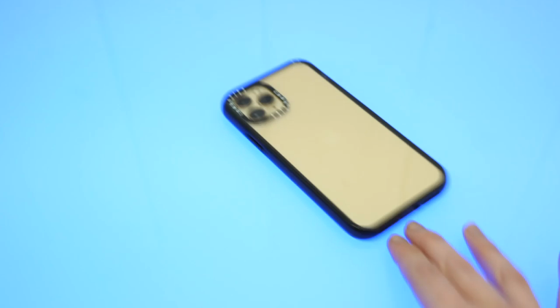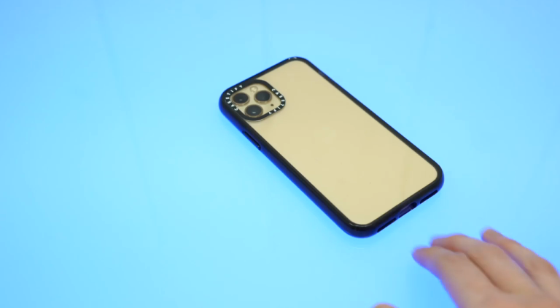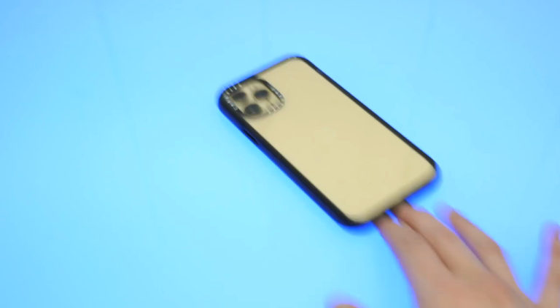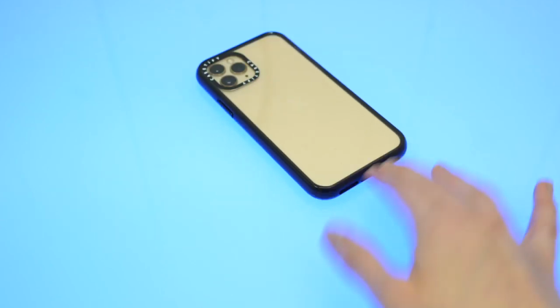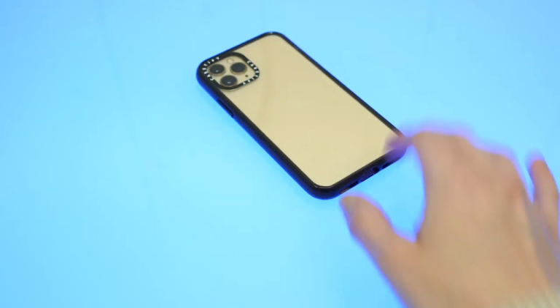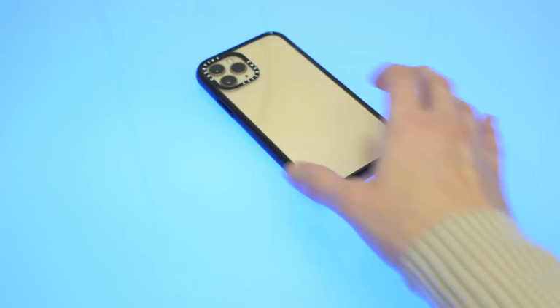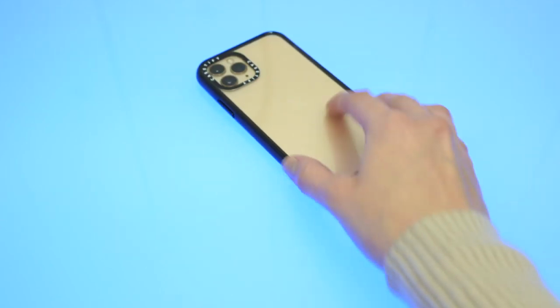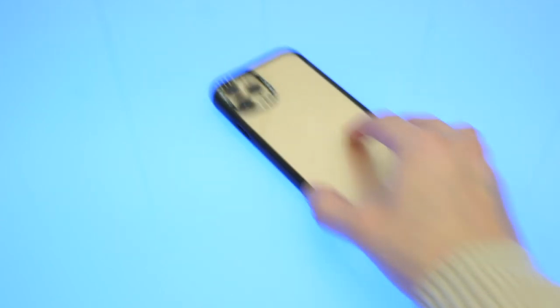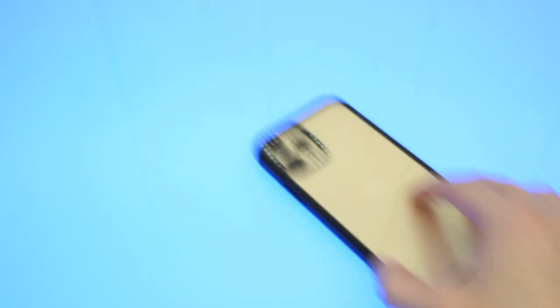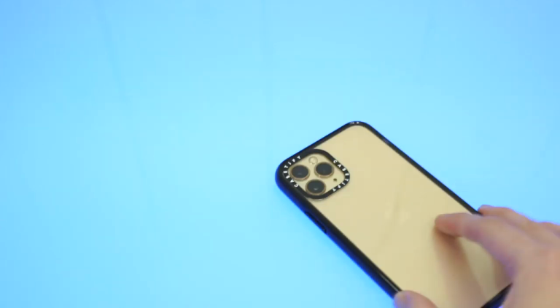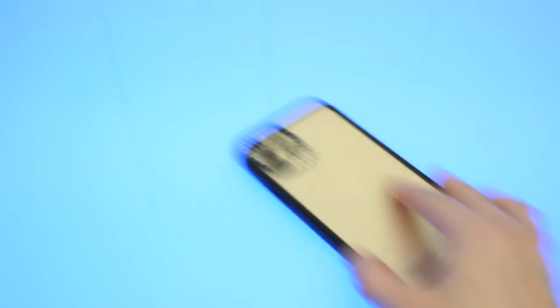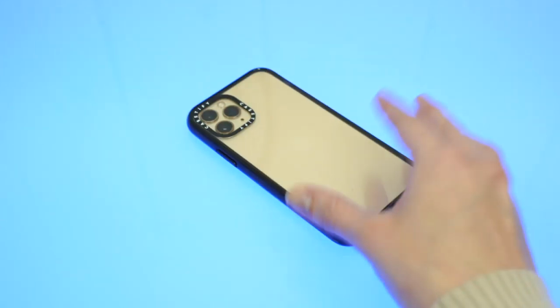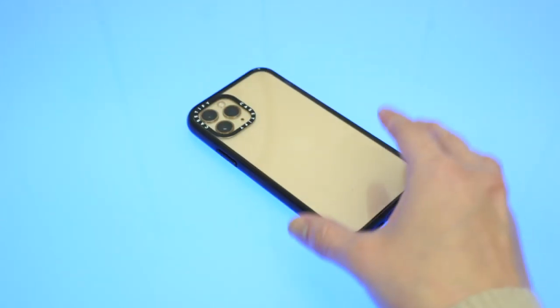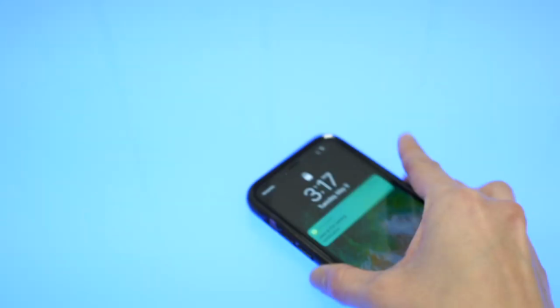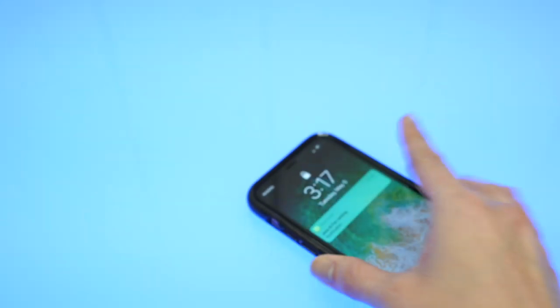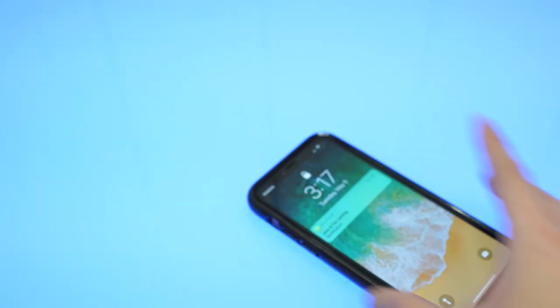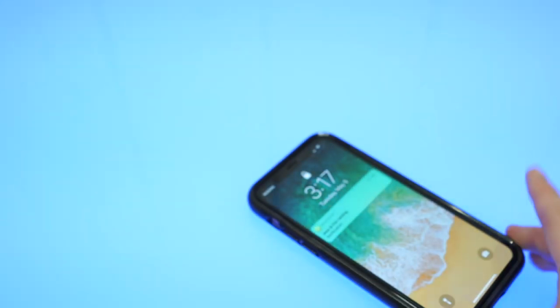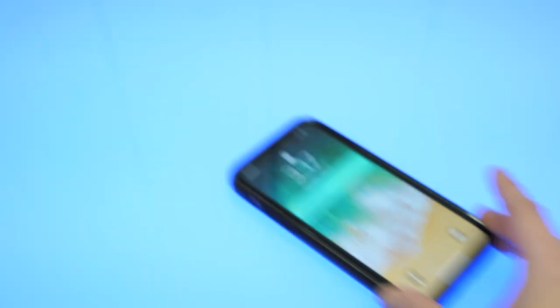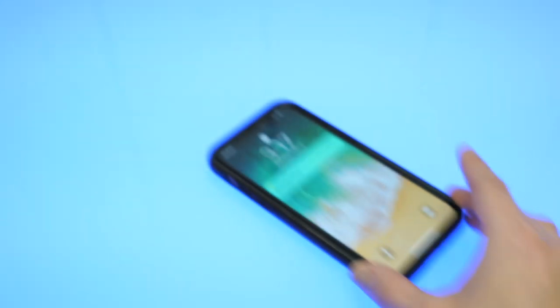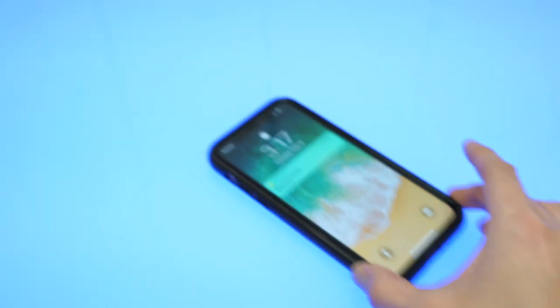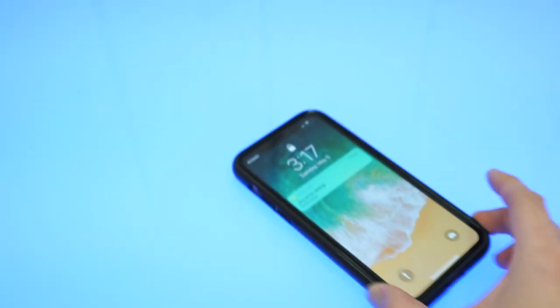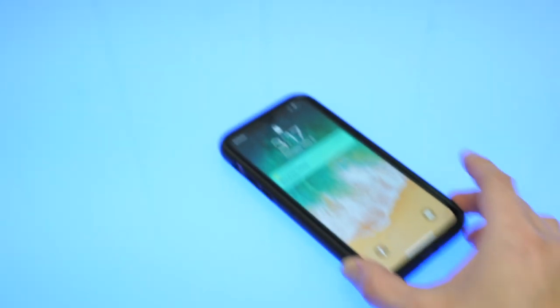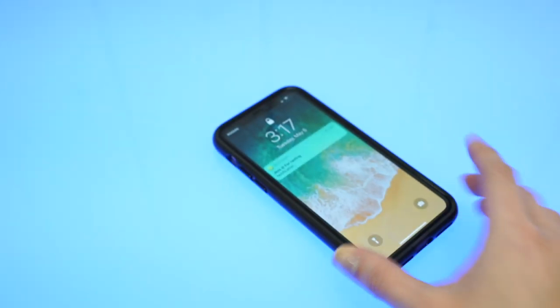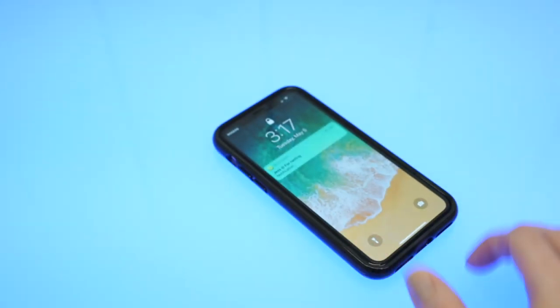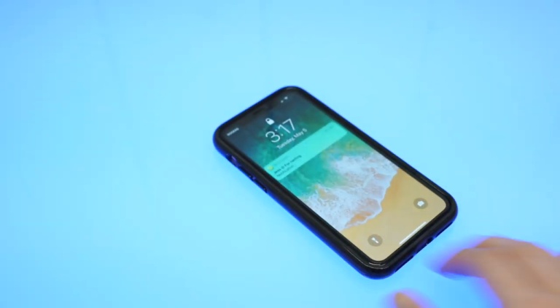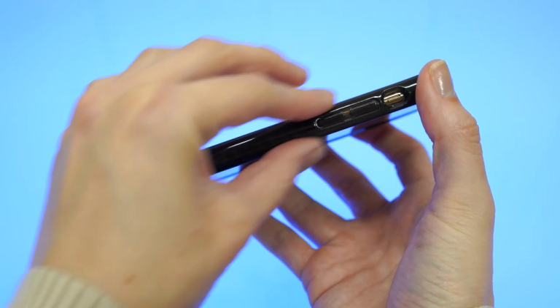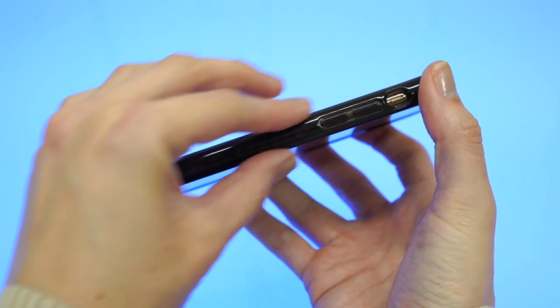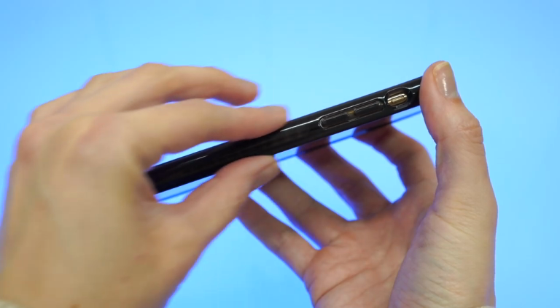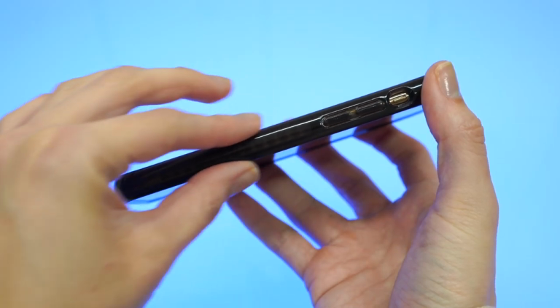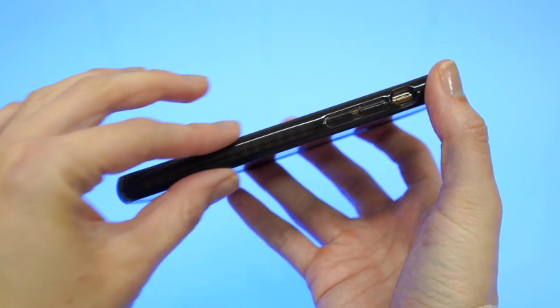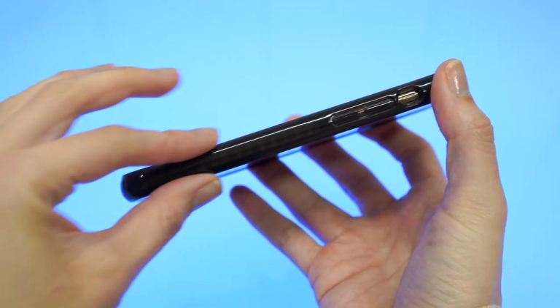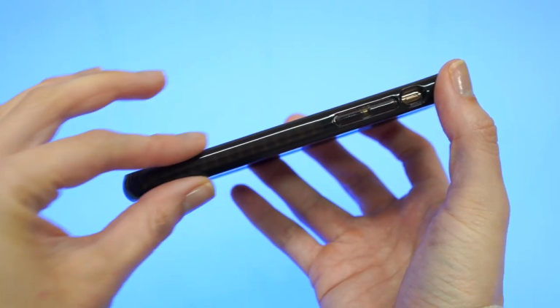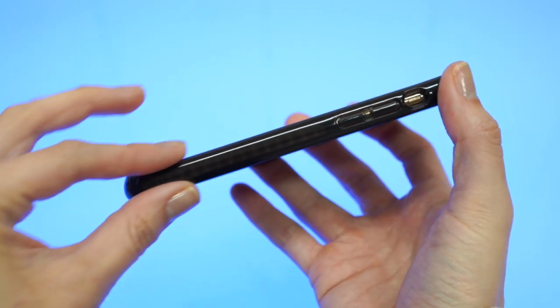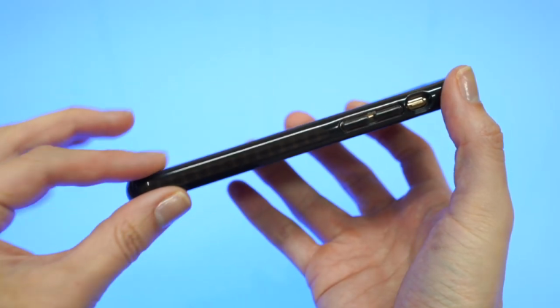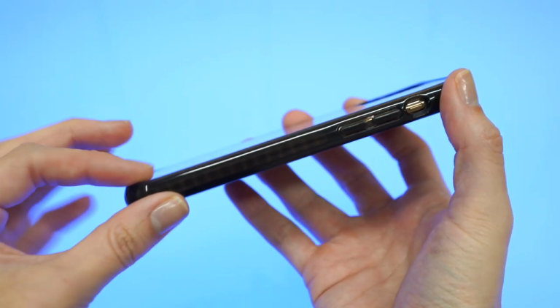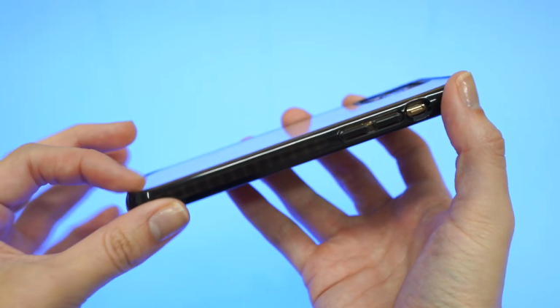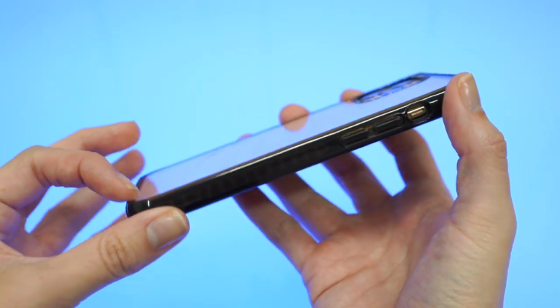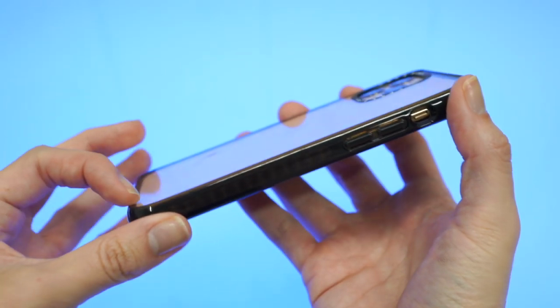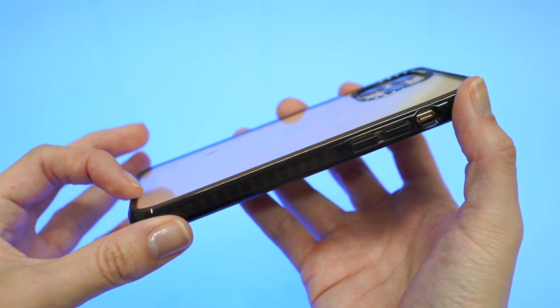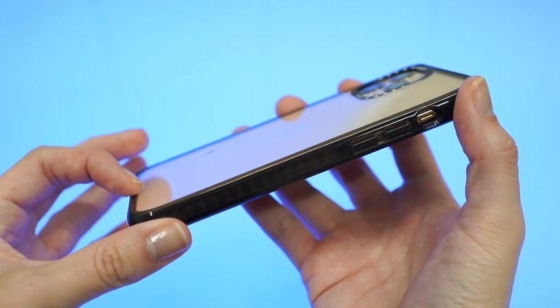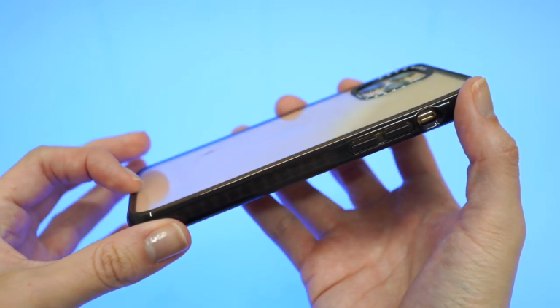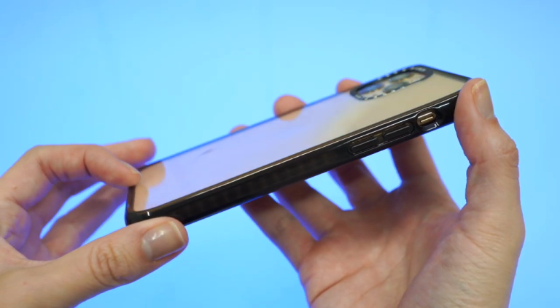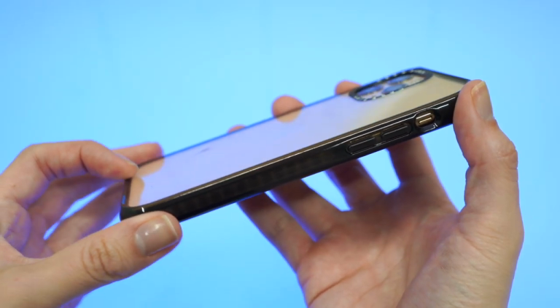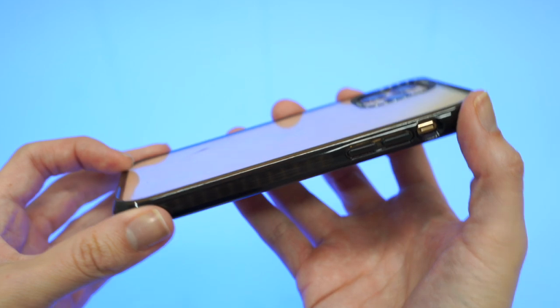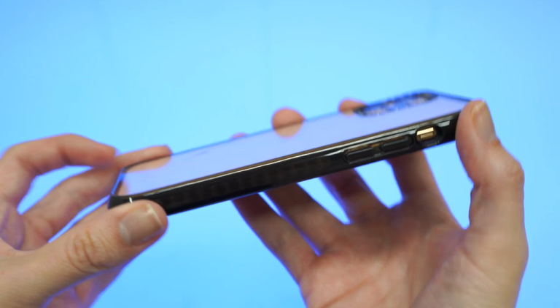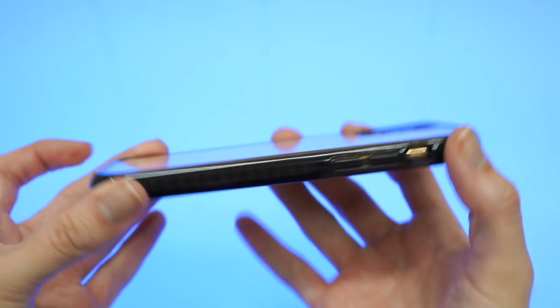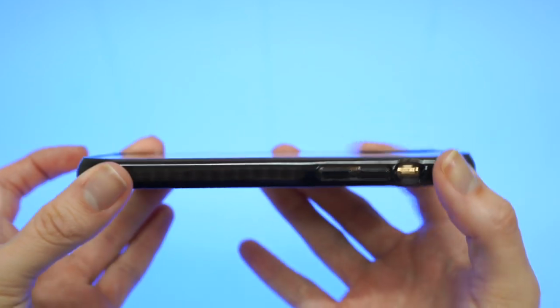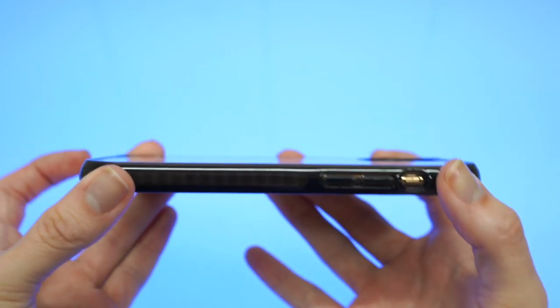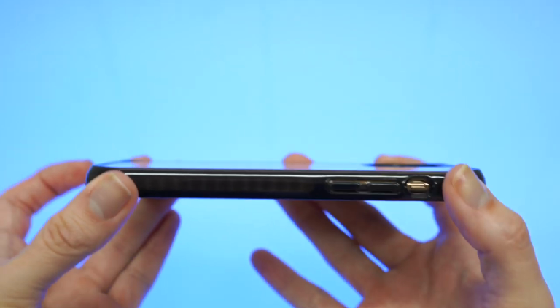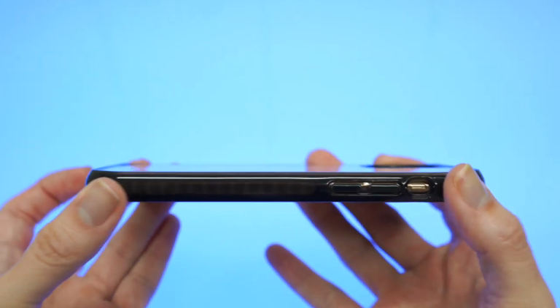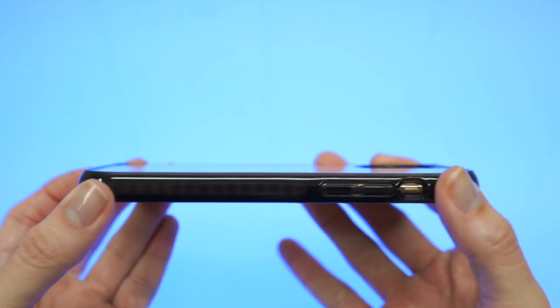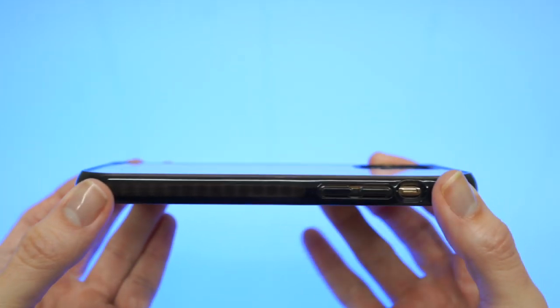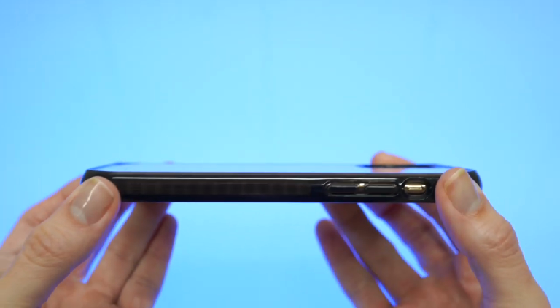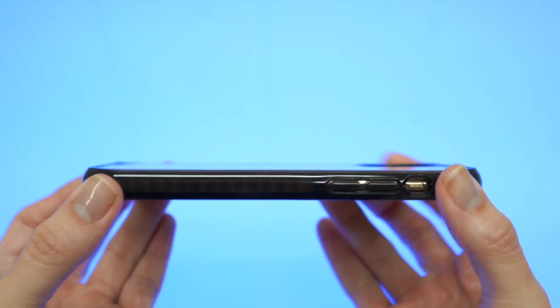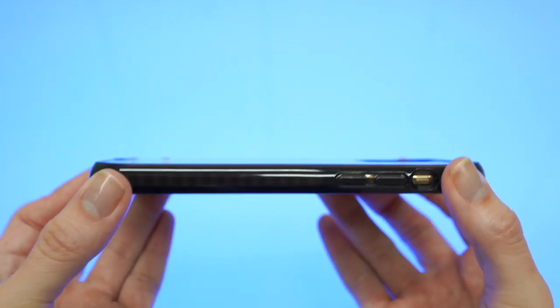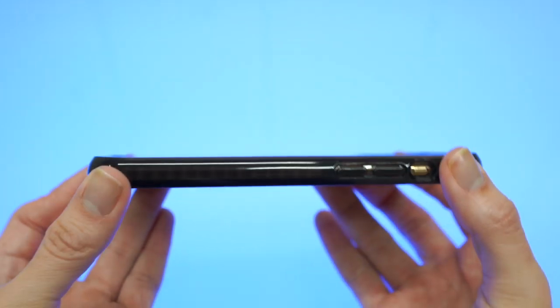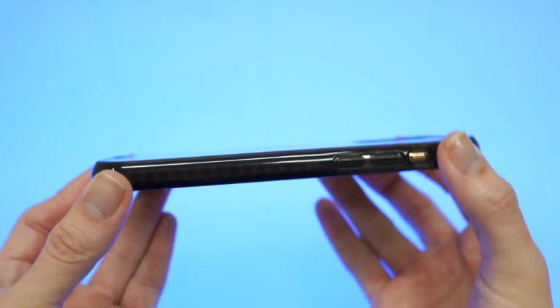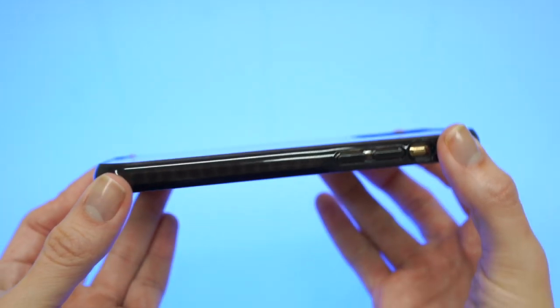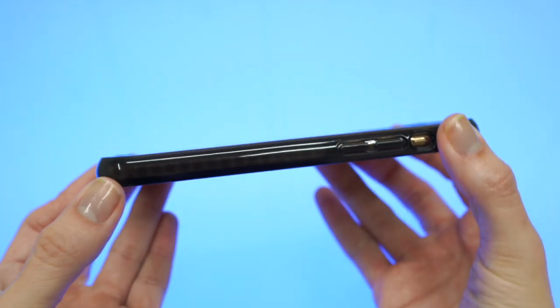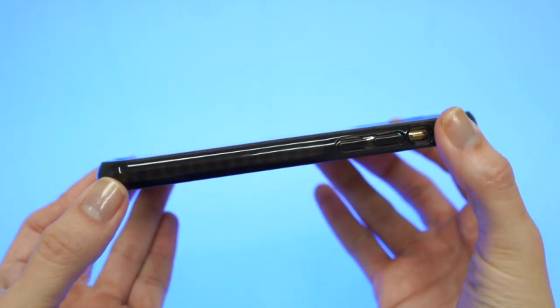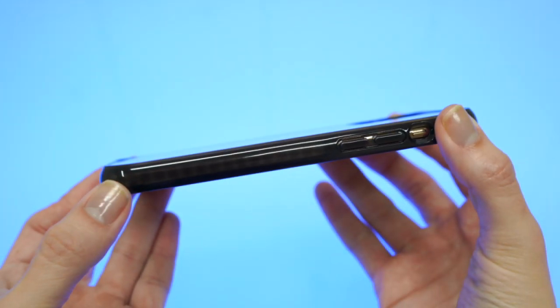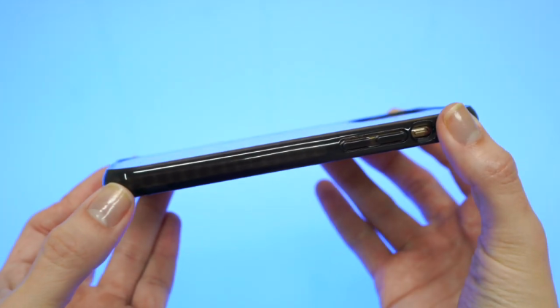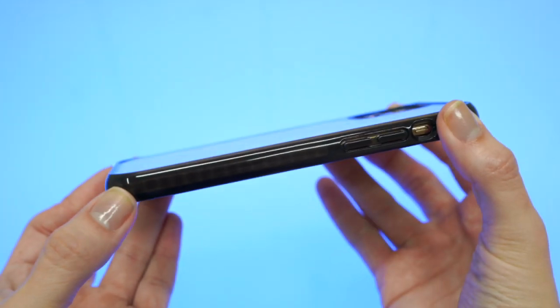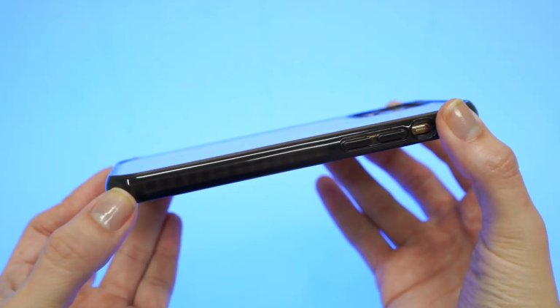The case won't slide around easily on the front or the back, and the case won't add much bulk to your iPhone. In terms of general wear and tear, the case edges are going to wear well over time.